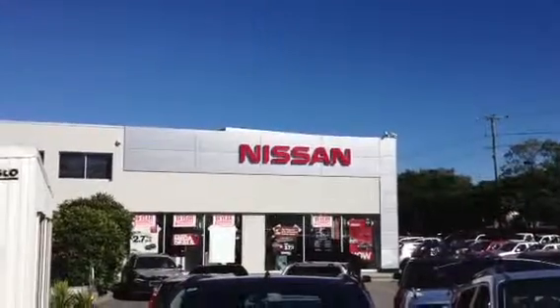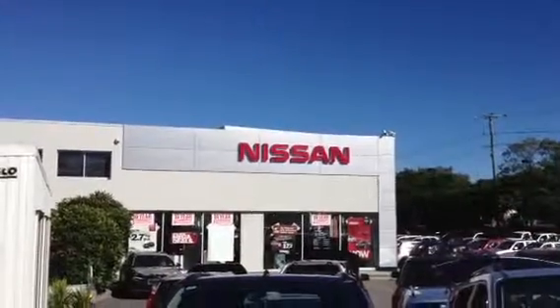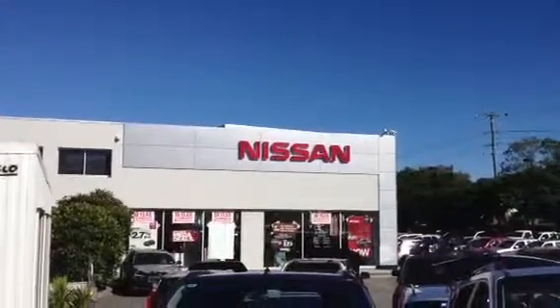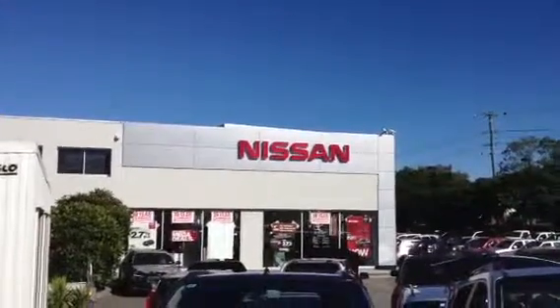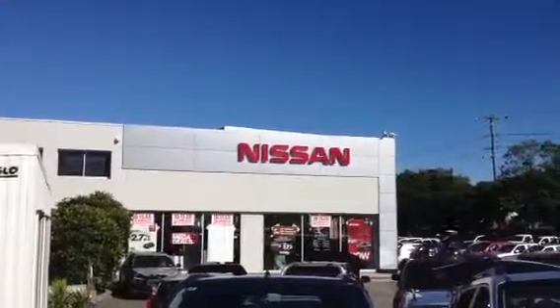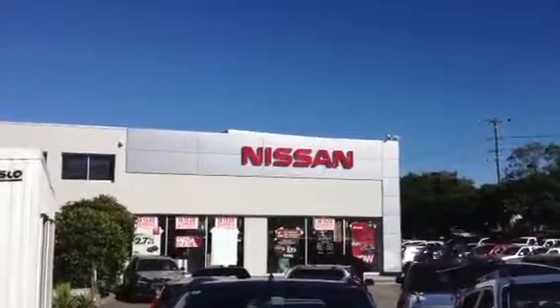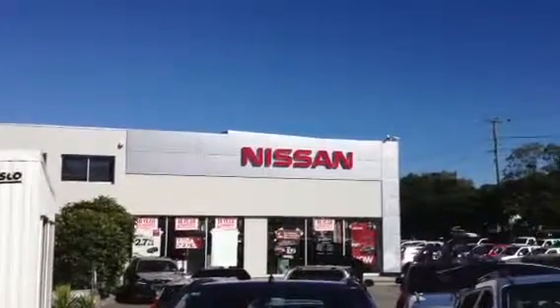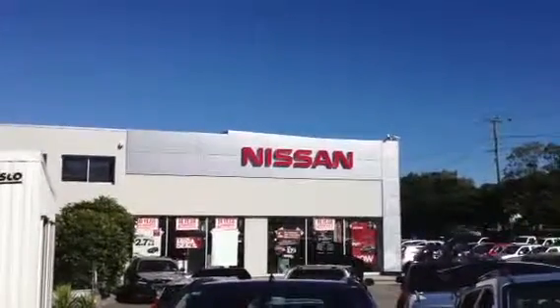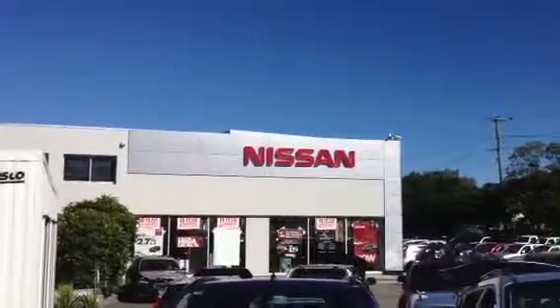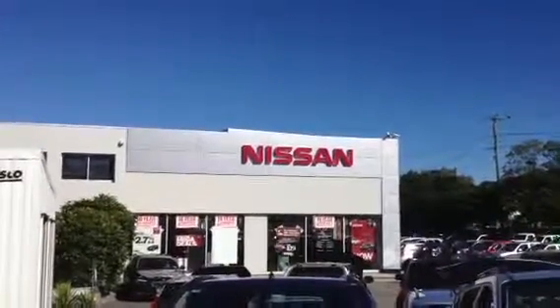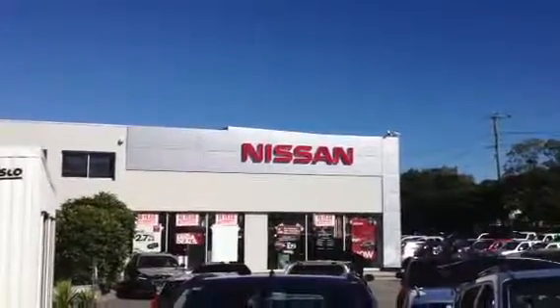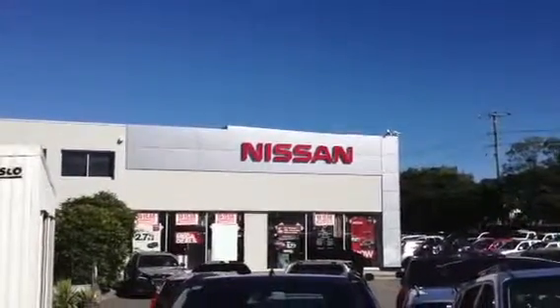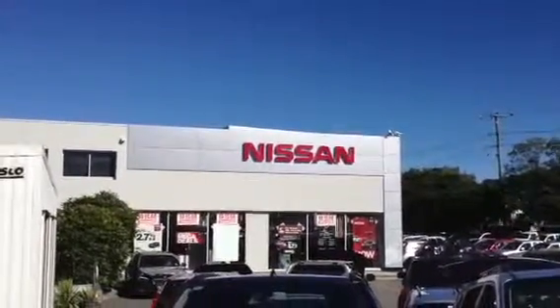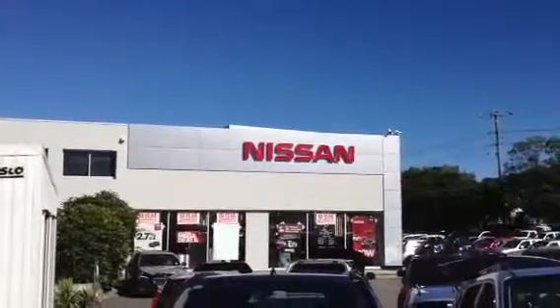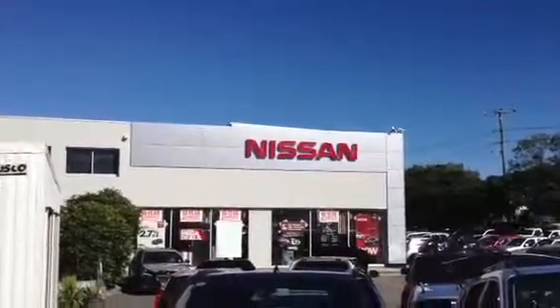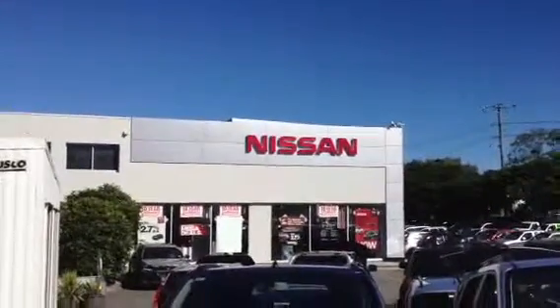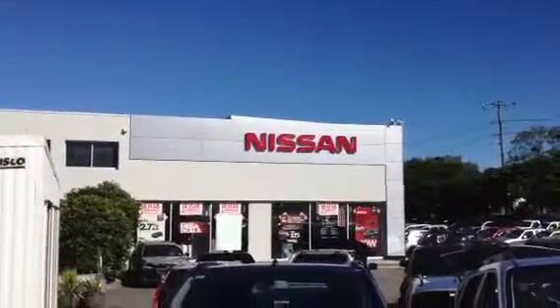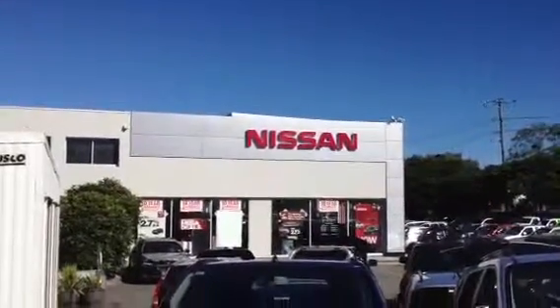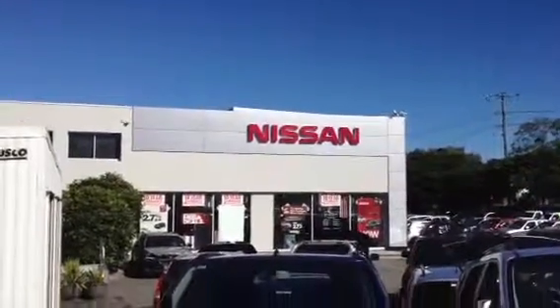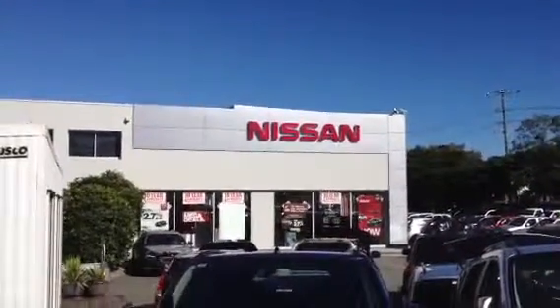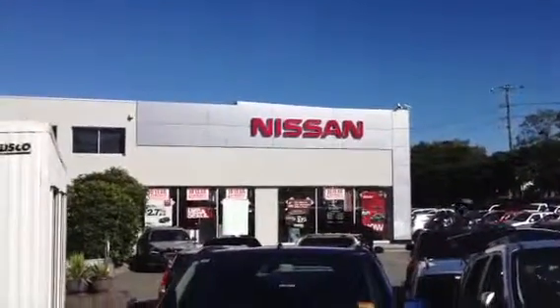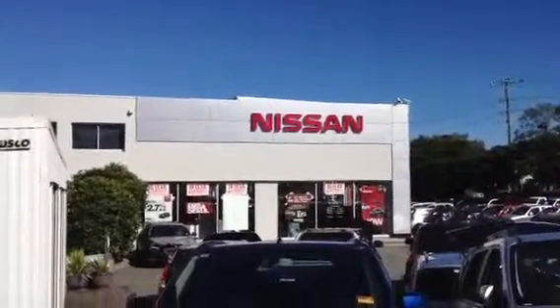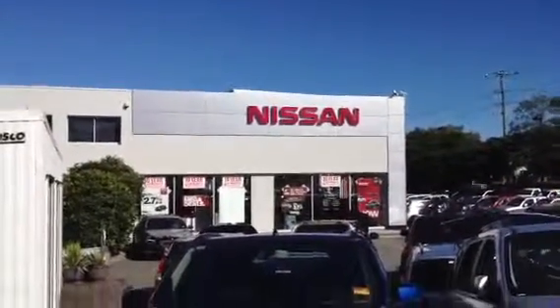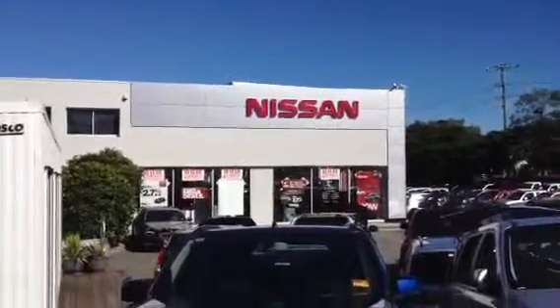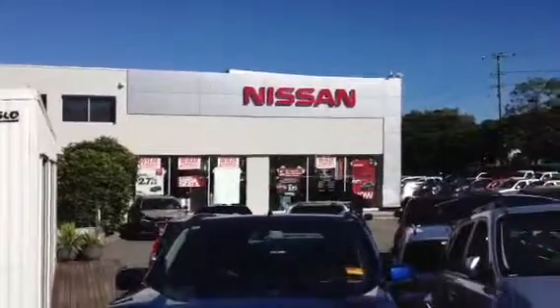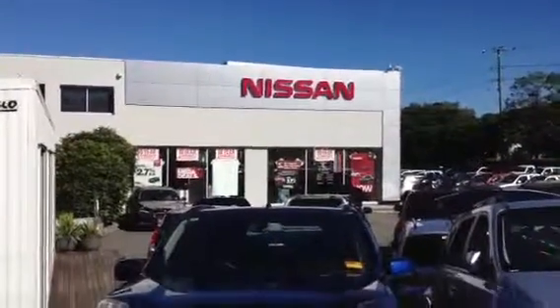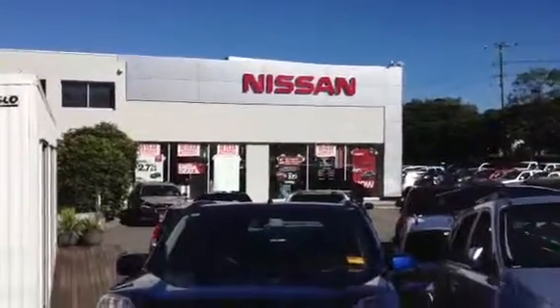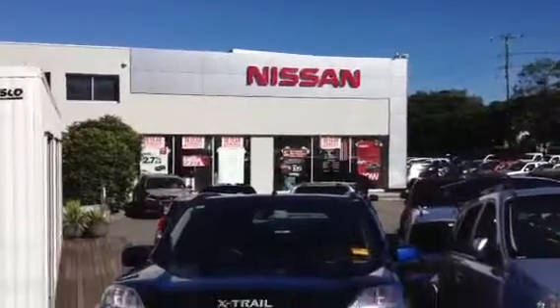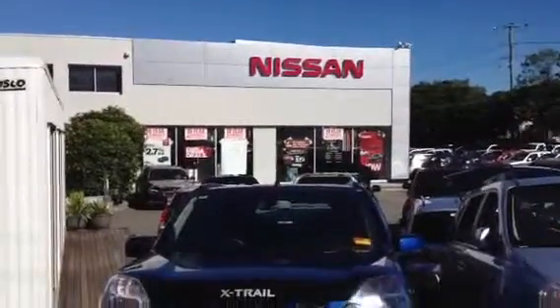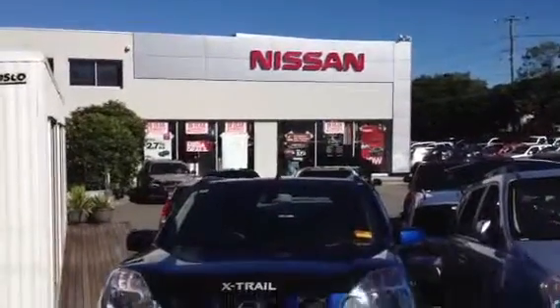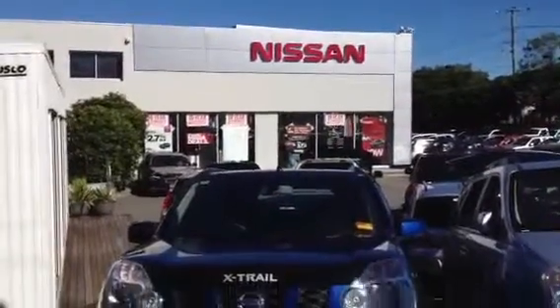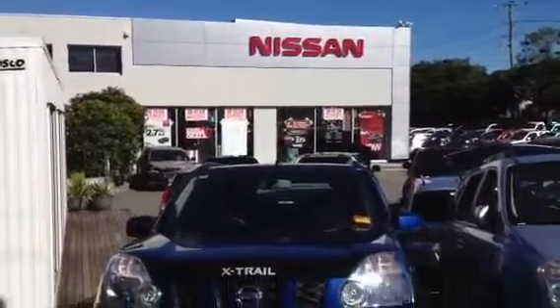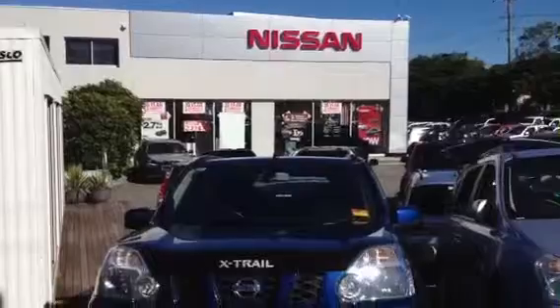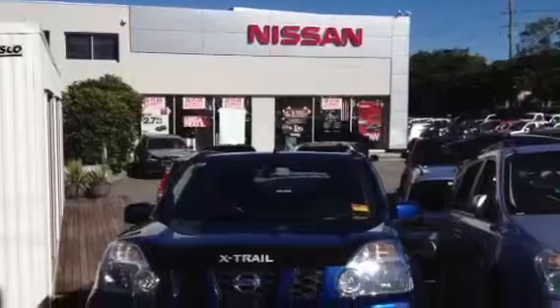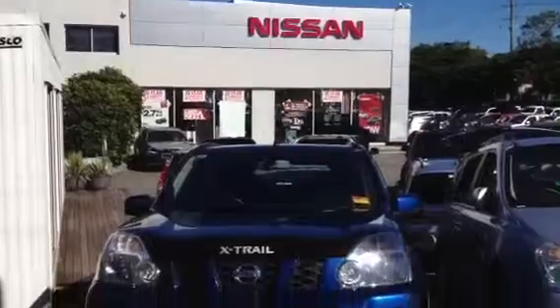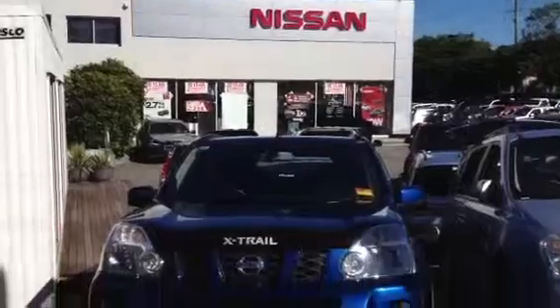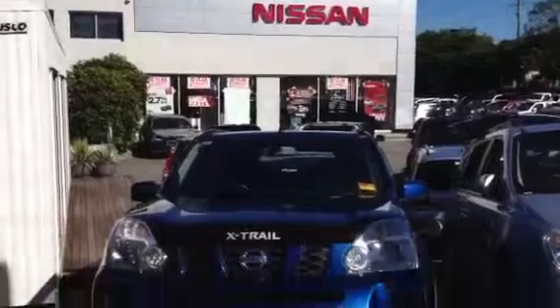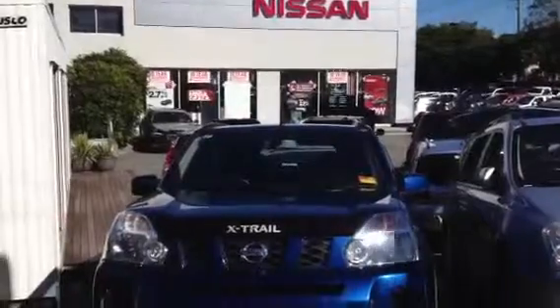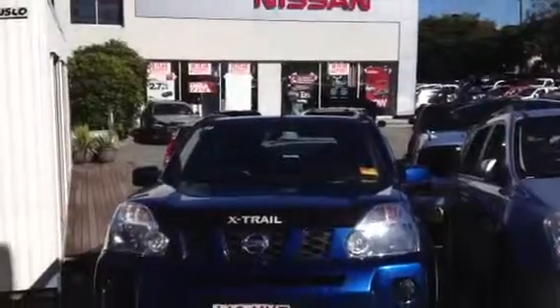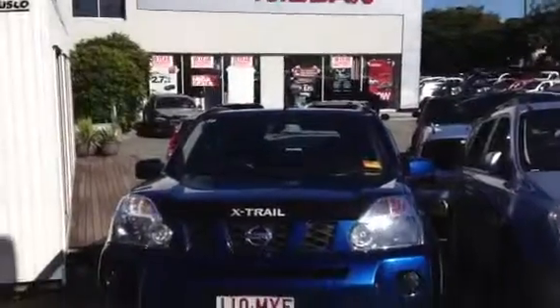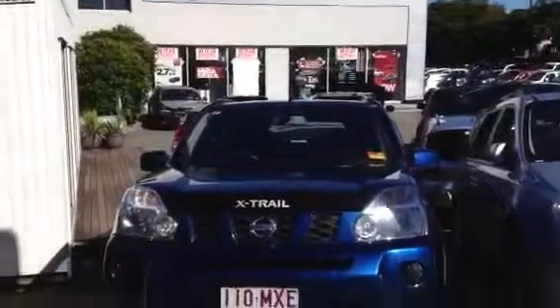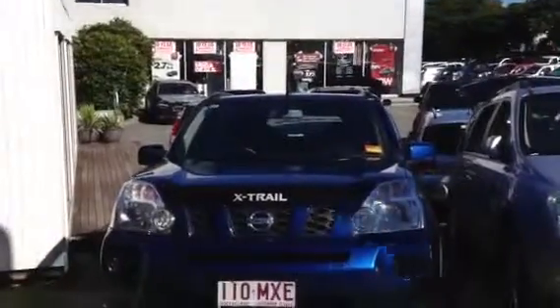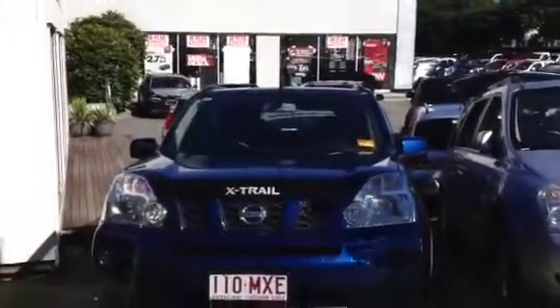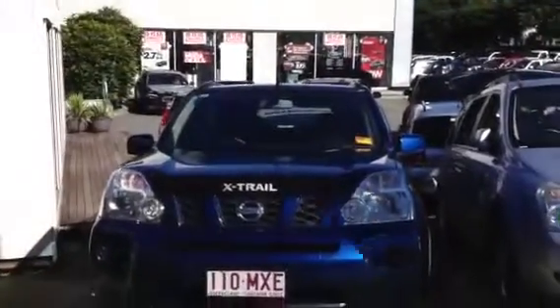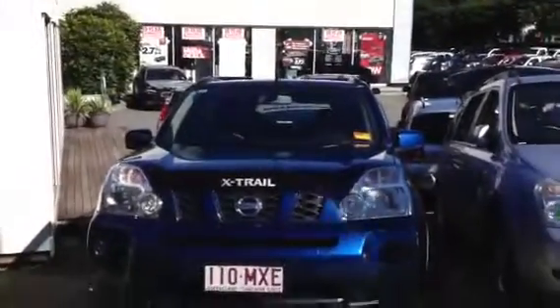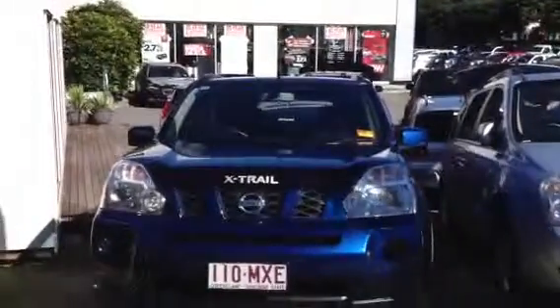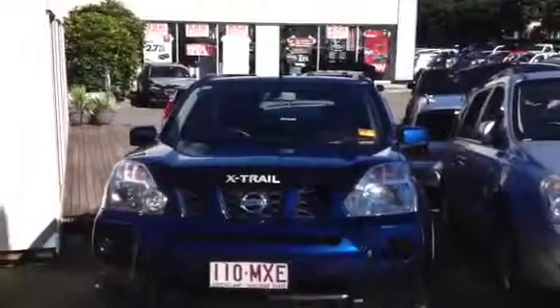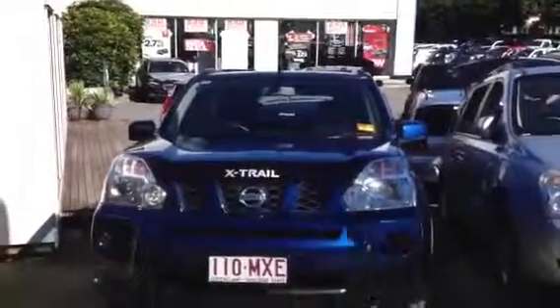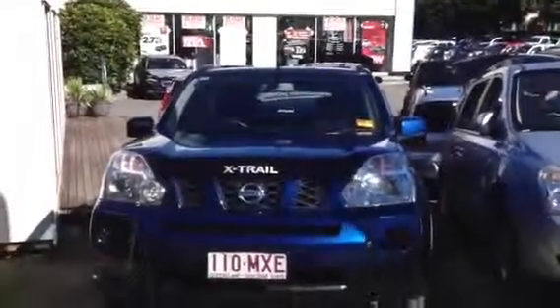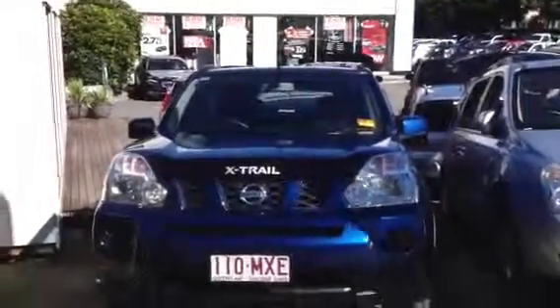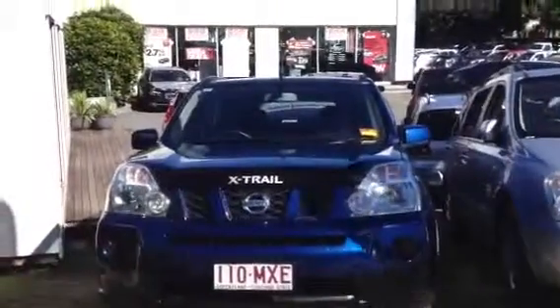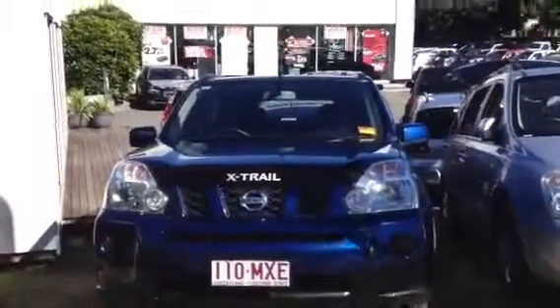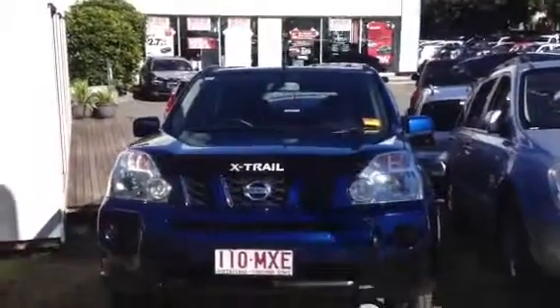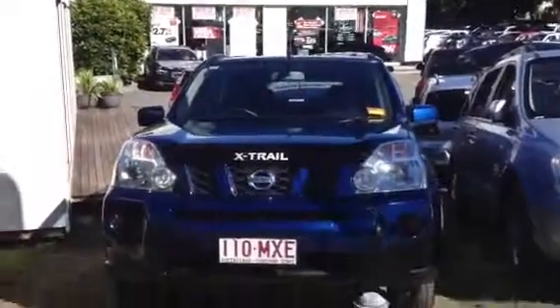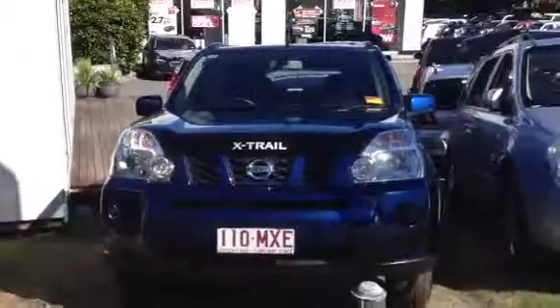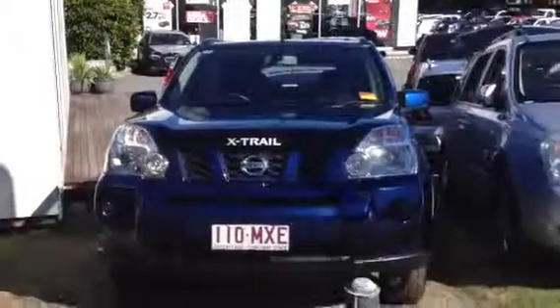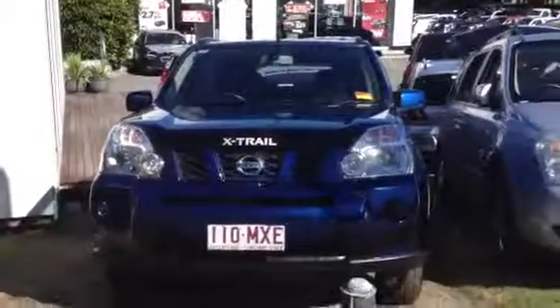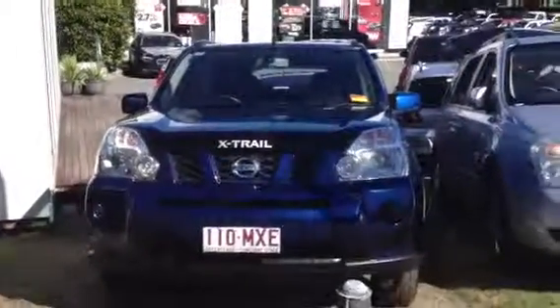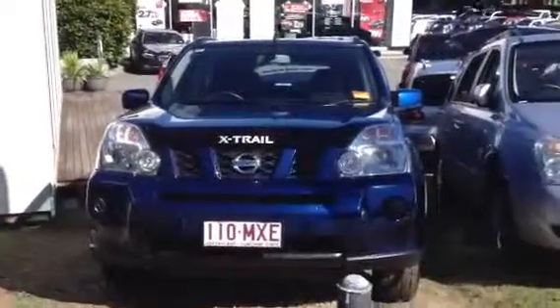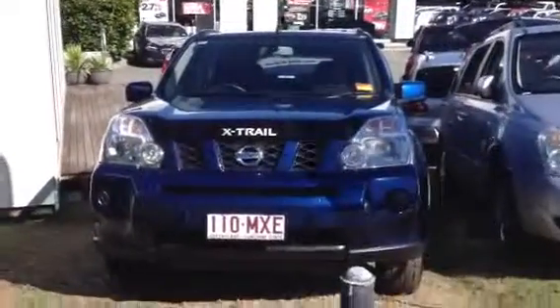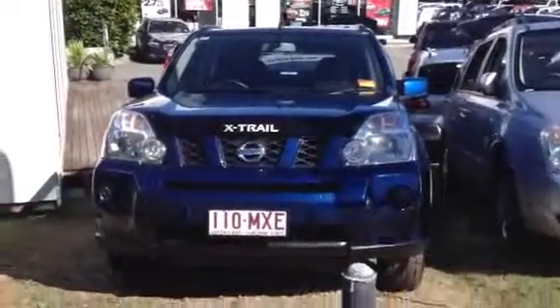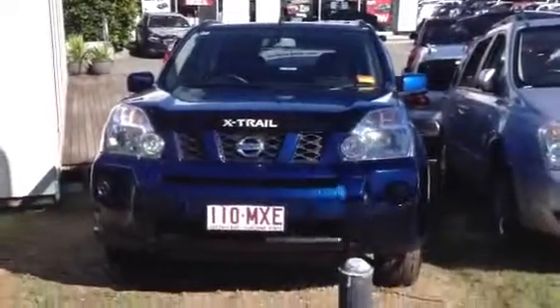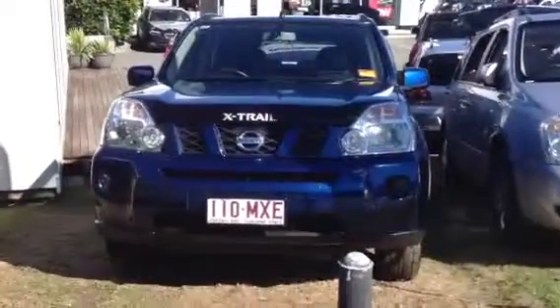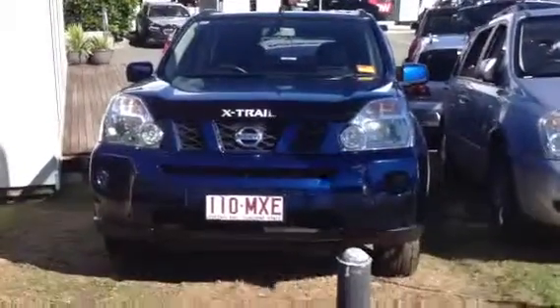Hi David, Adam here from West Point Autos in Drupilly. Just starting a video tour on our blue 2008 Nissan X-Trail.